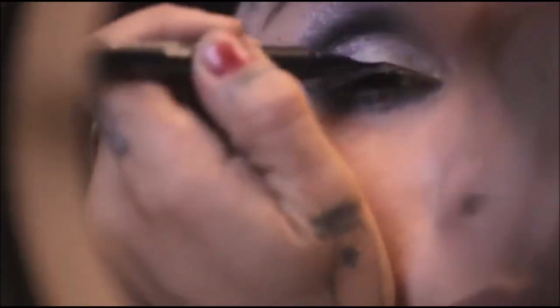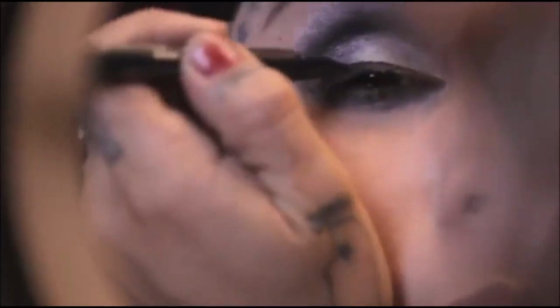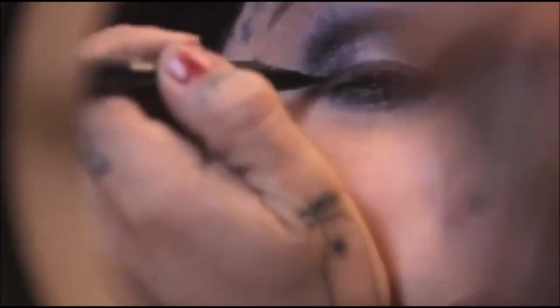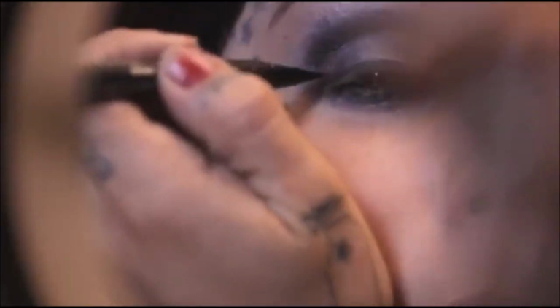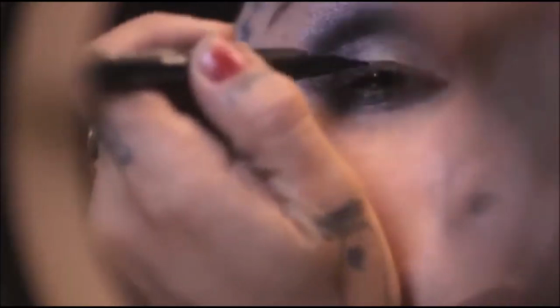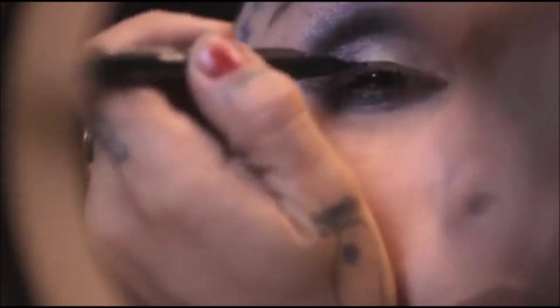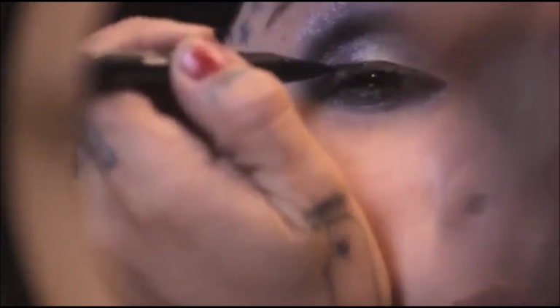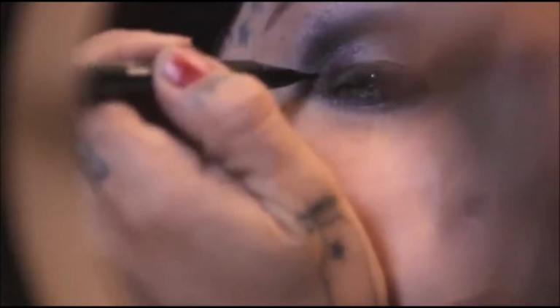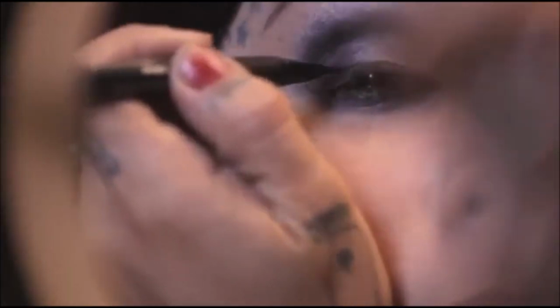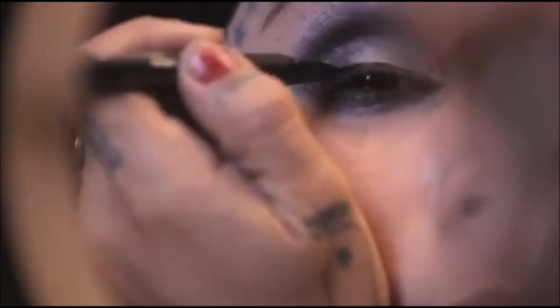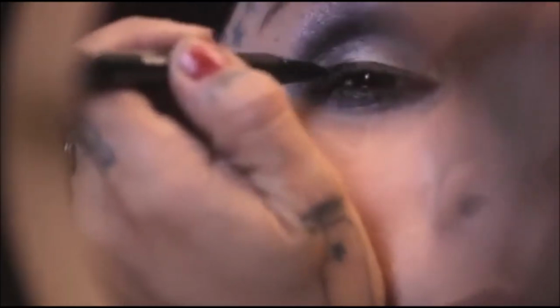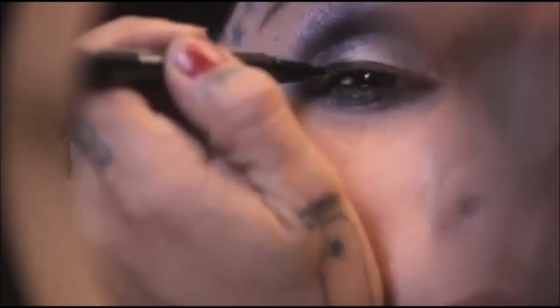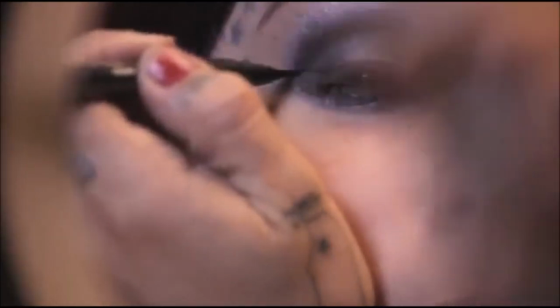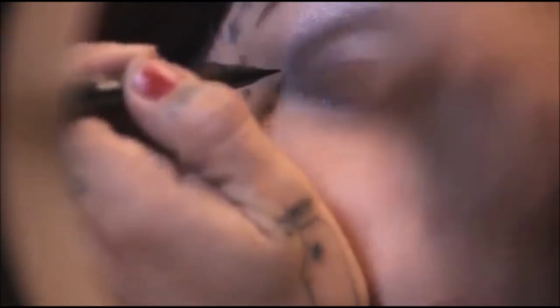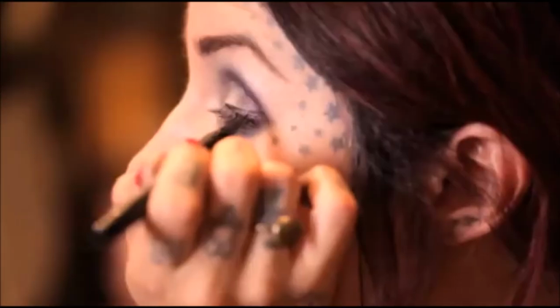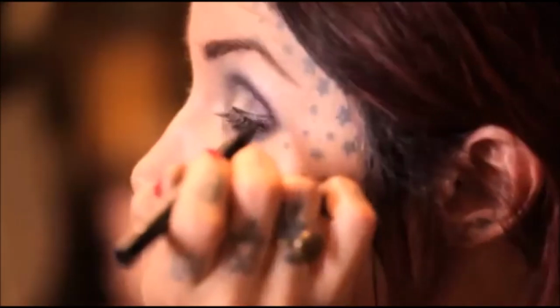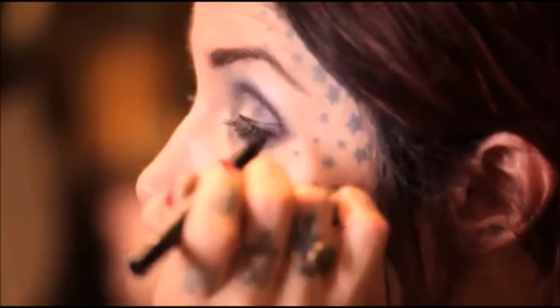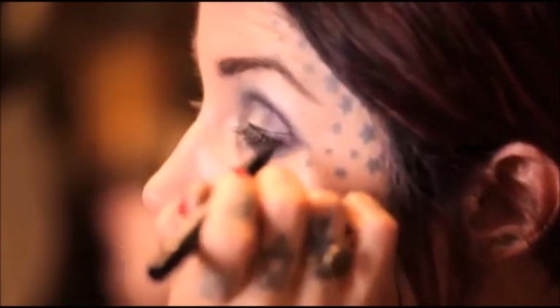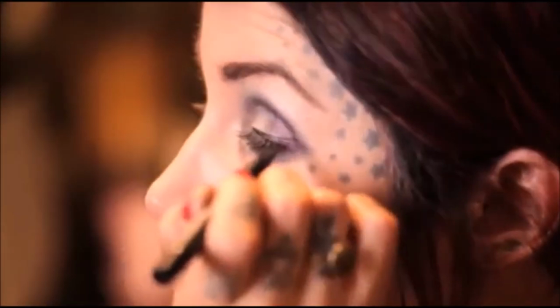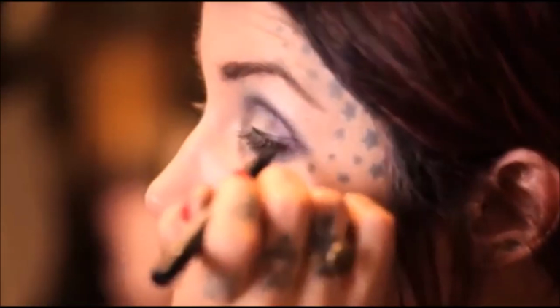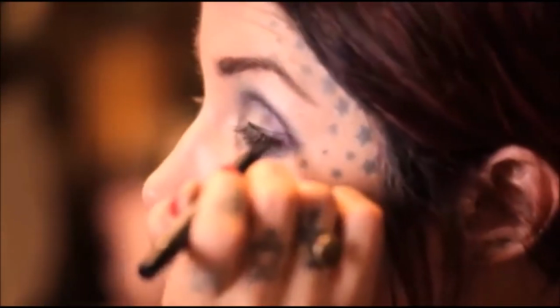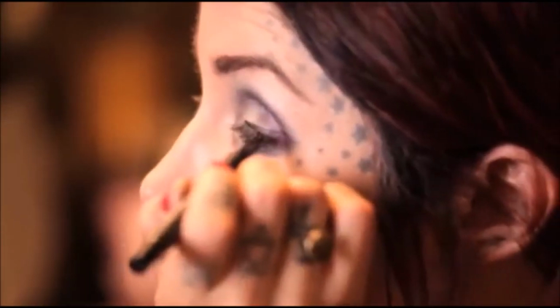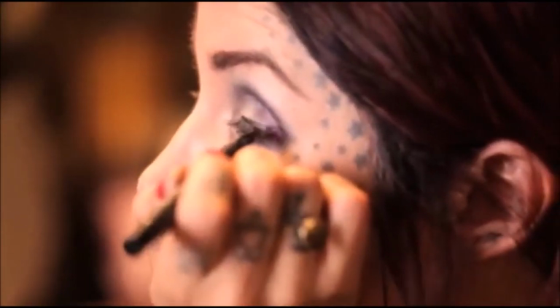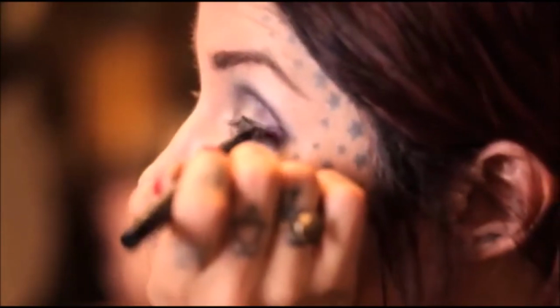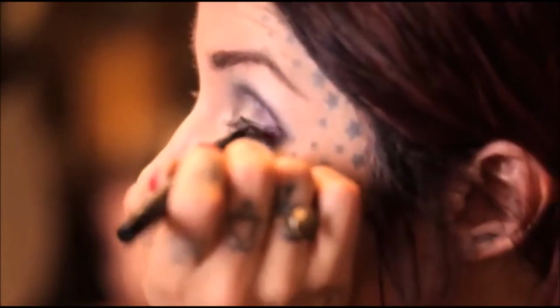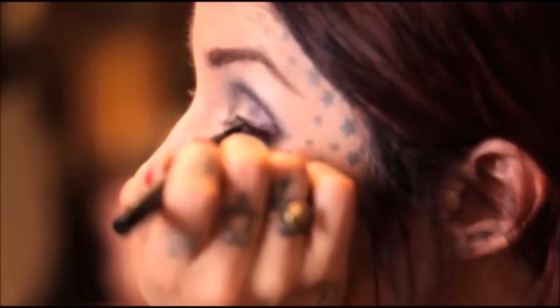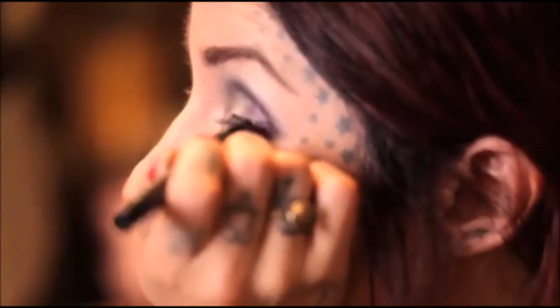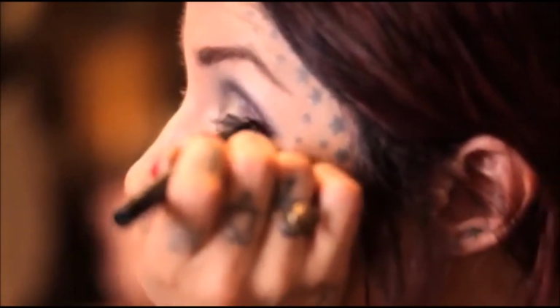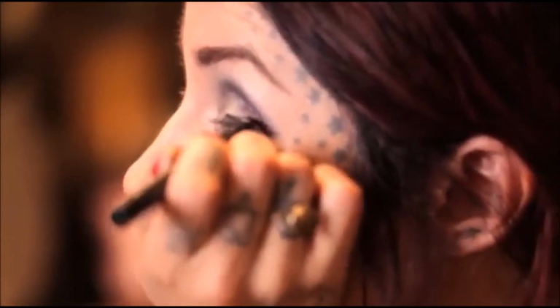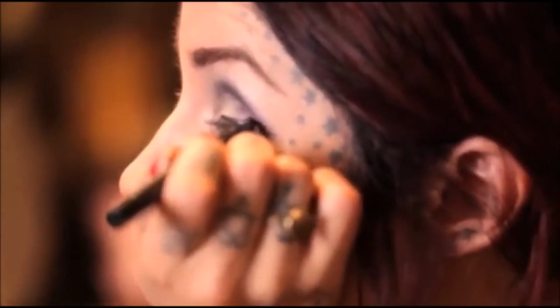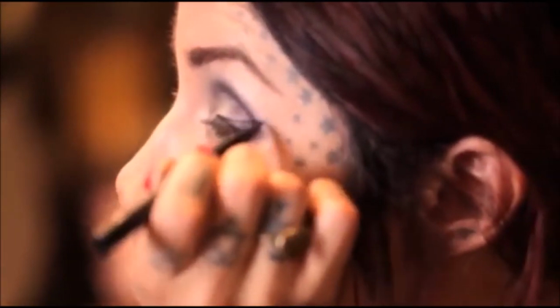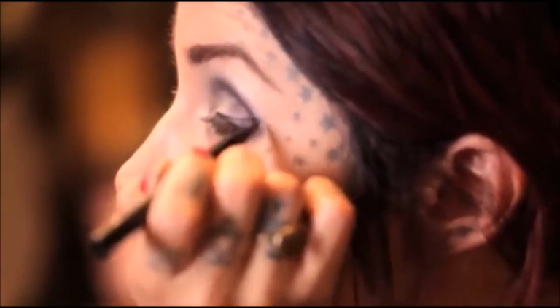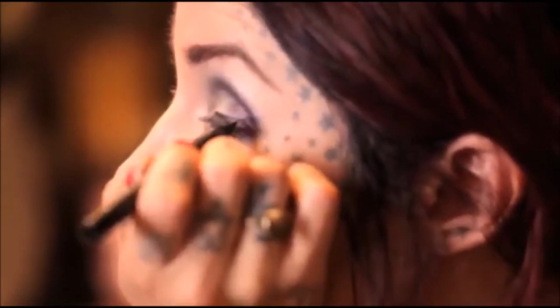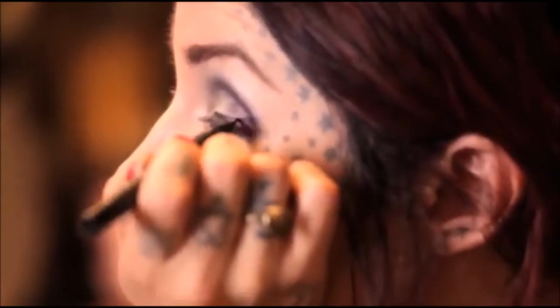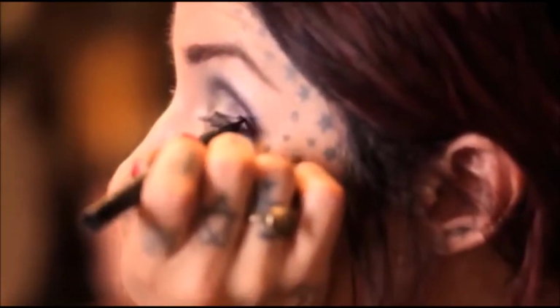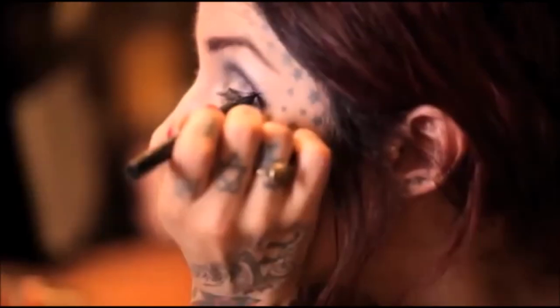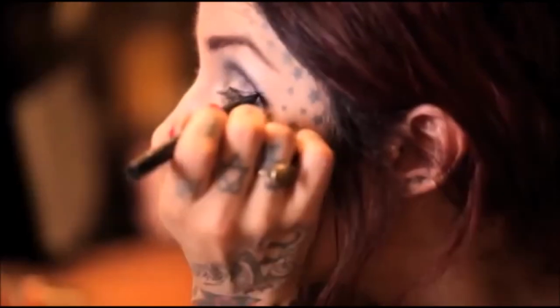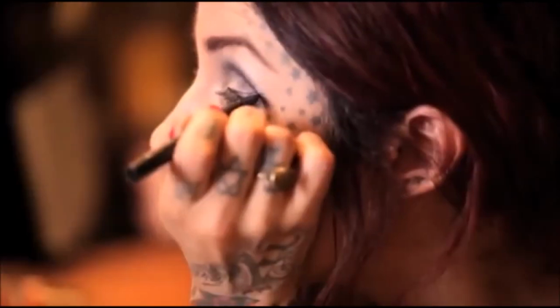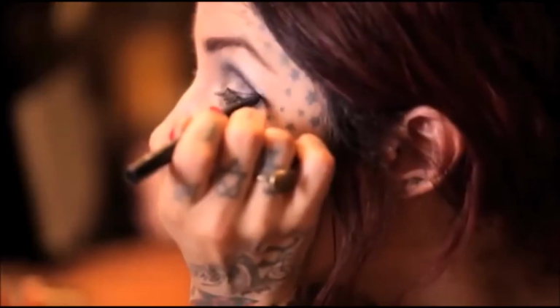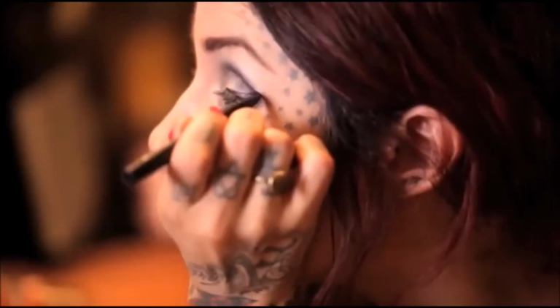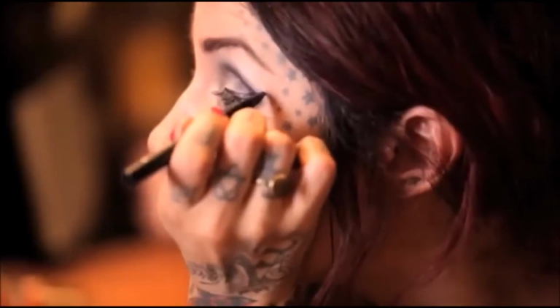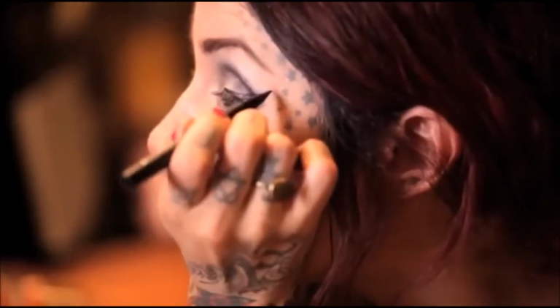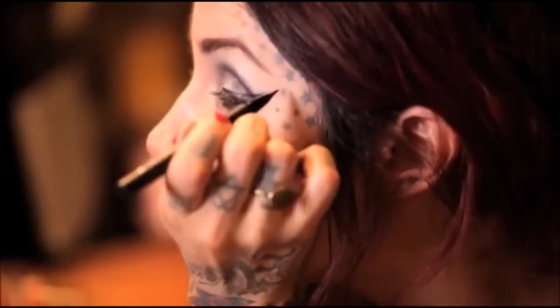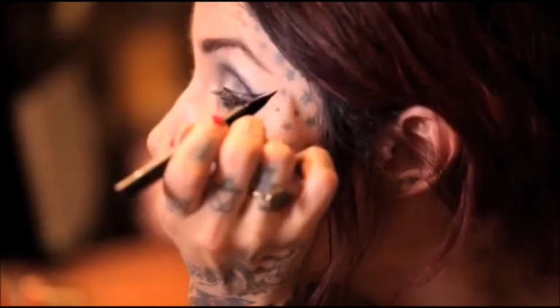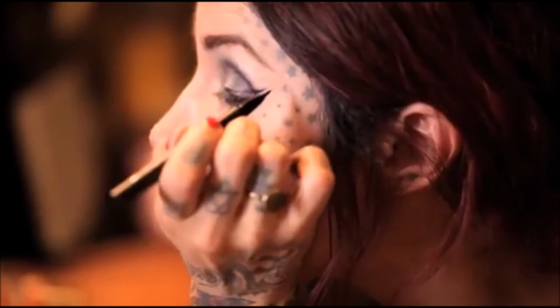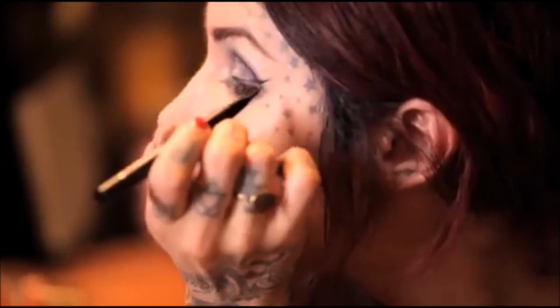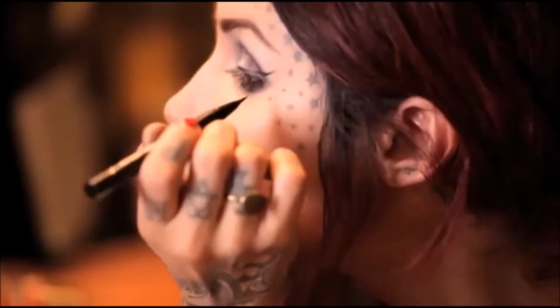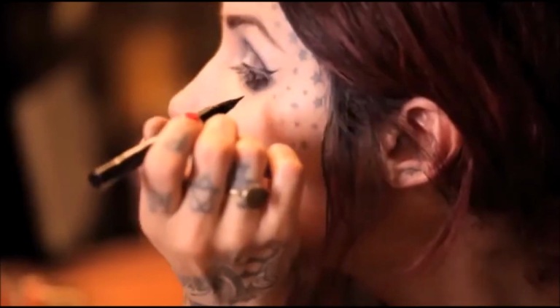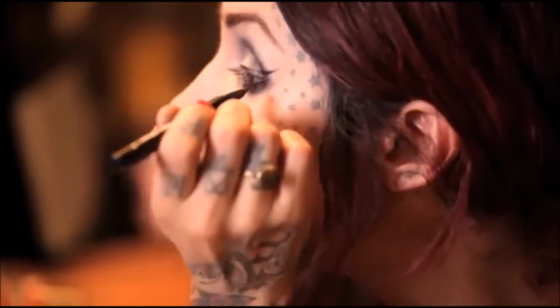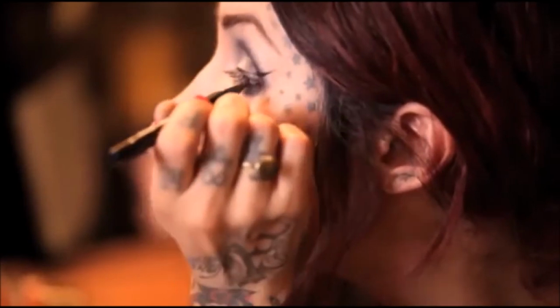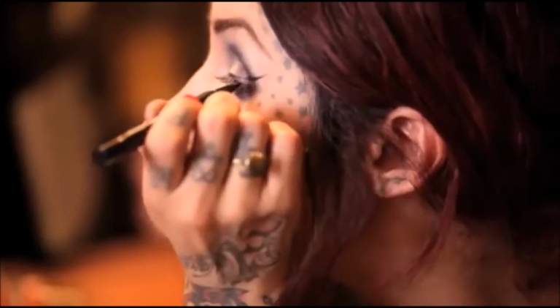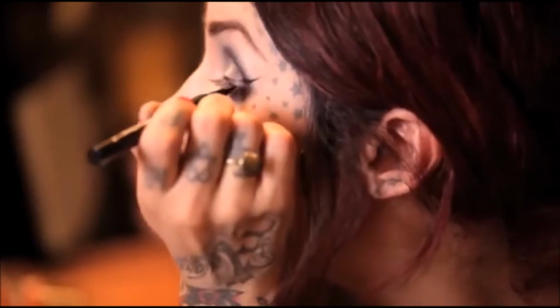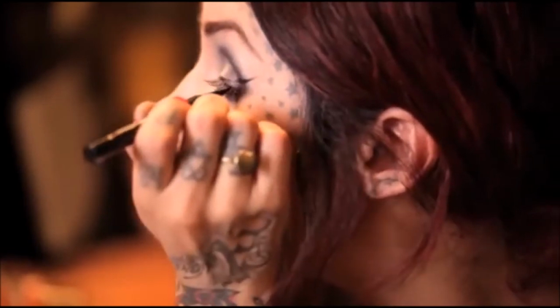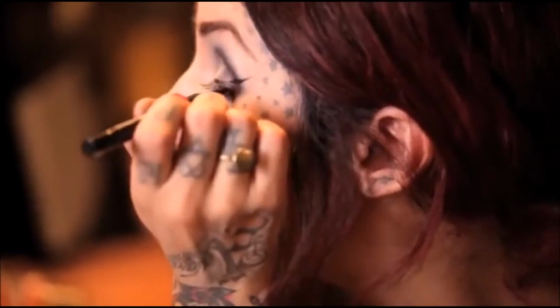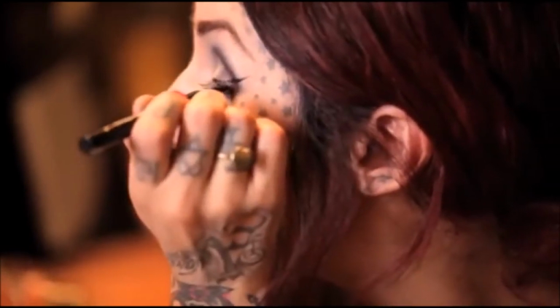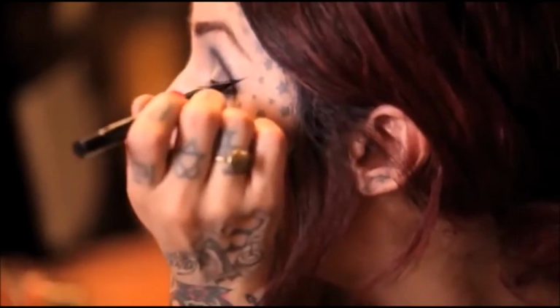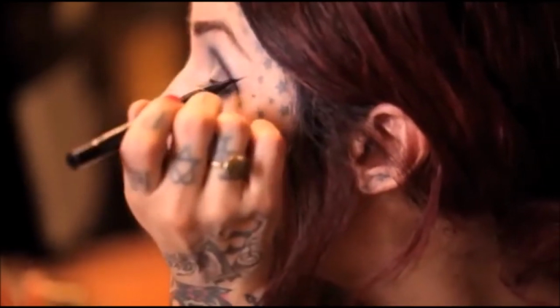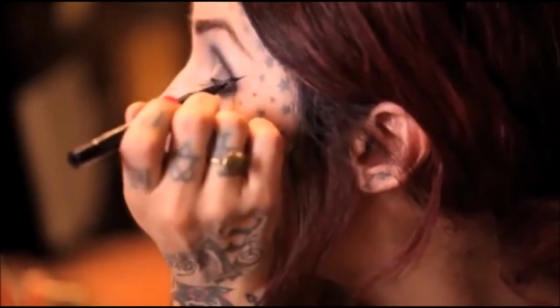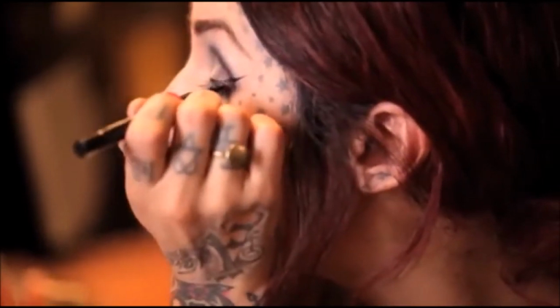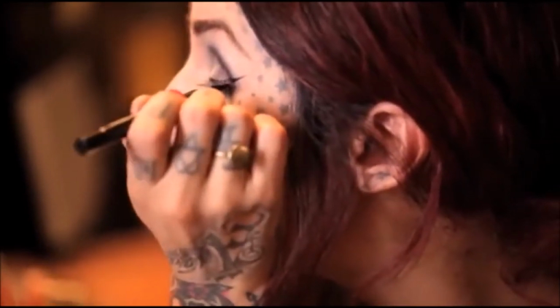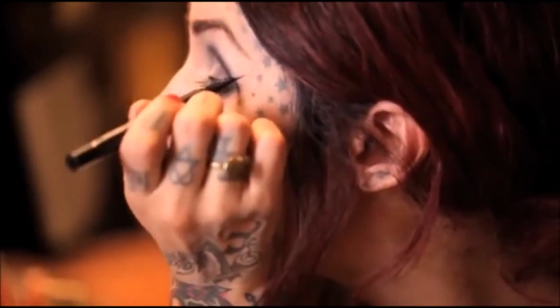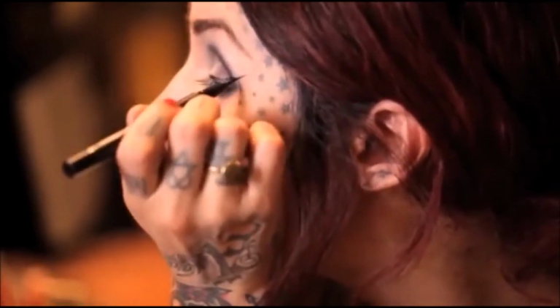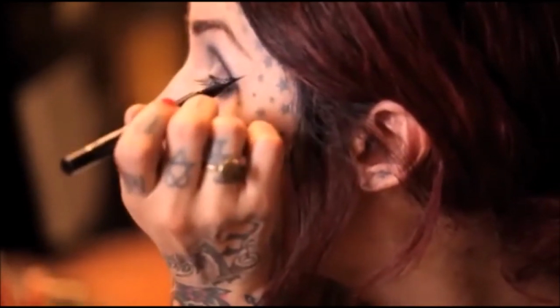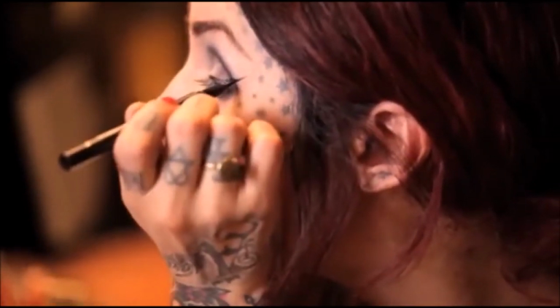Now it's on to the tattoo liner. For this look, it's going to be important to keep it really thin and delicate.